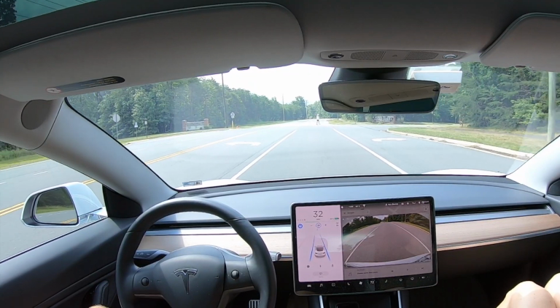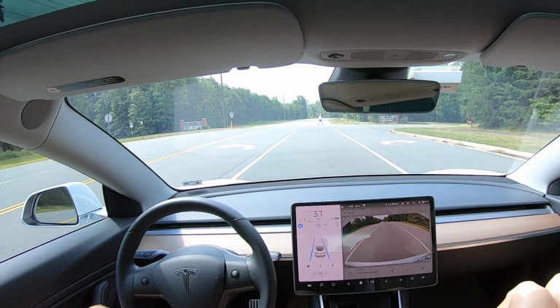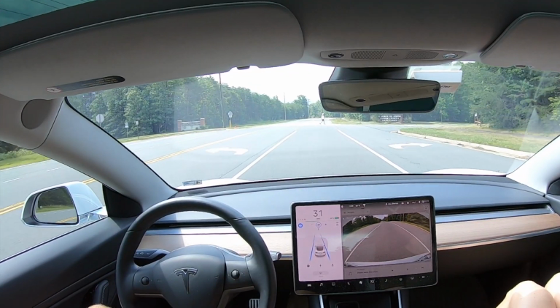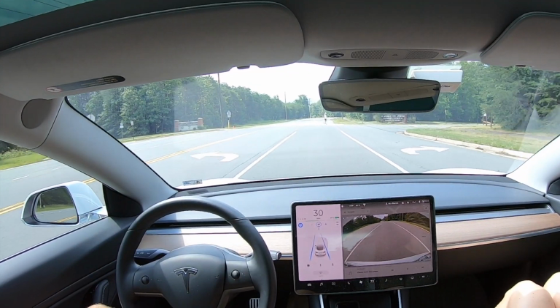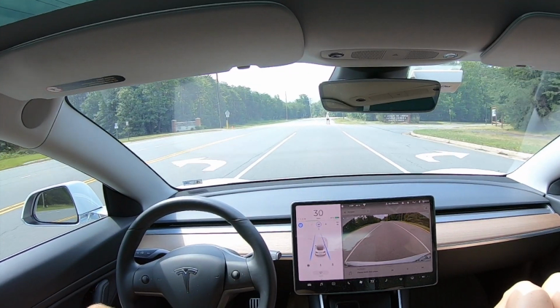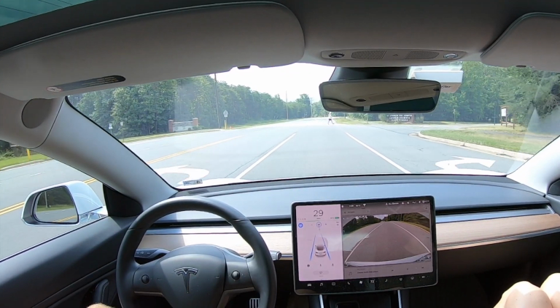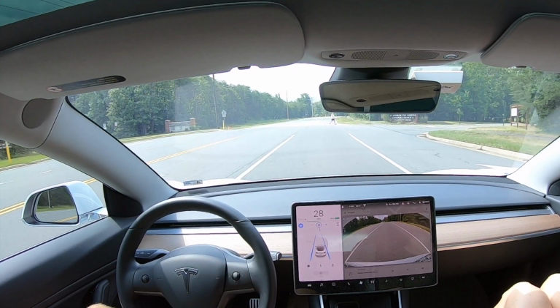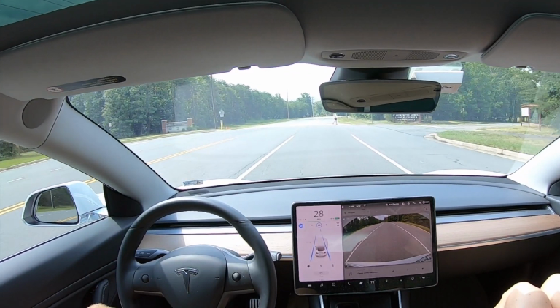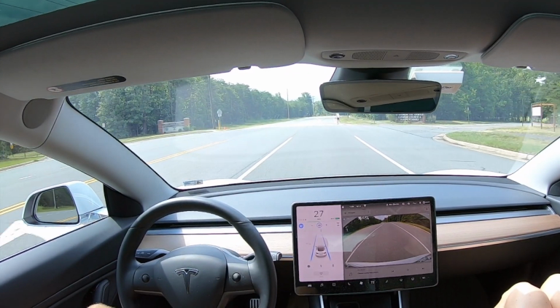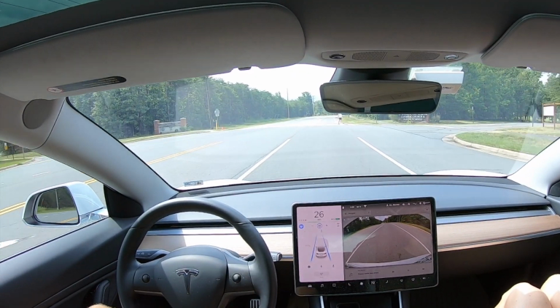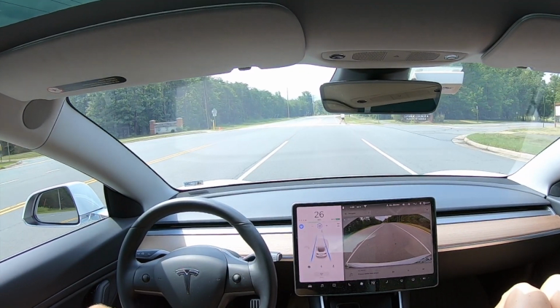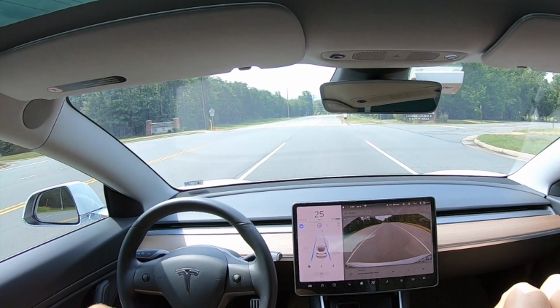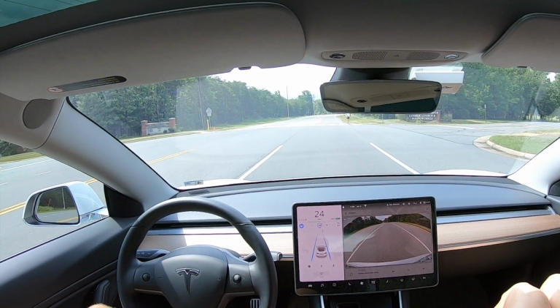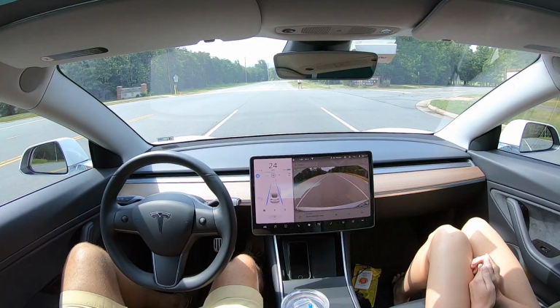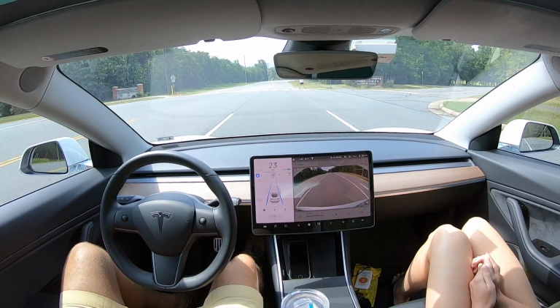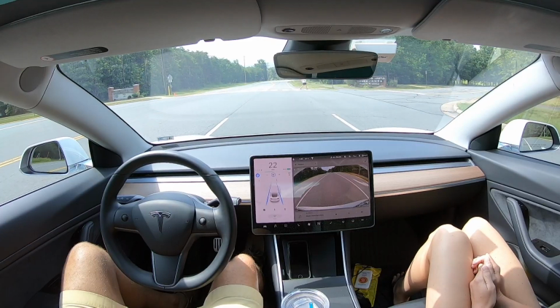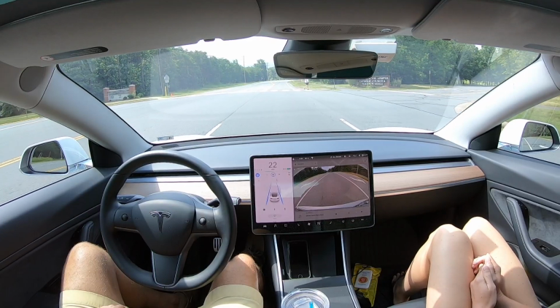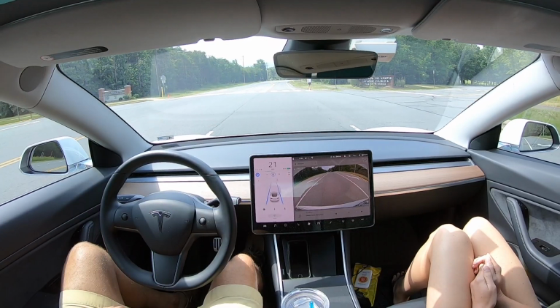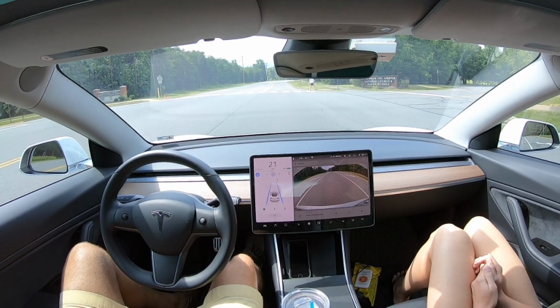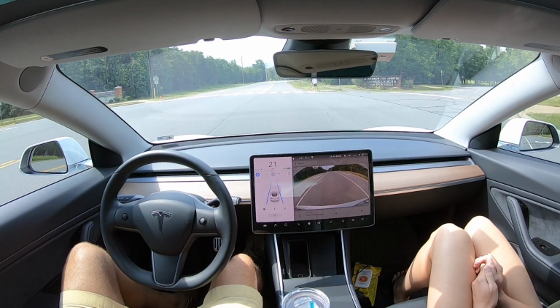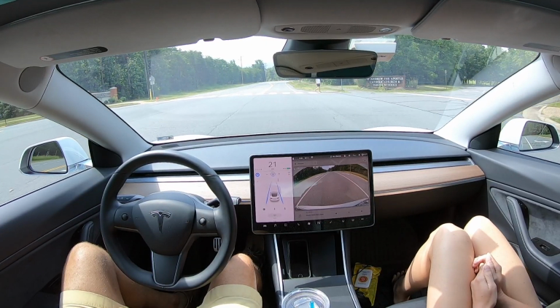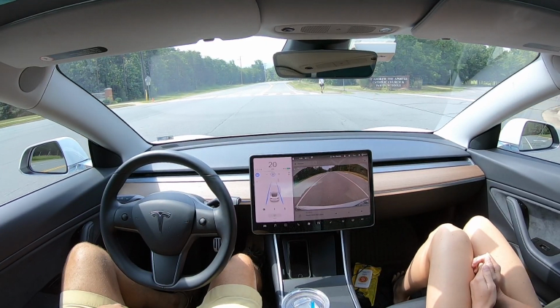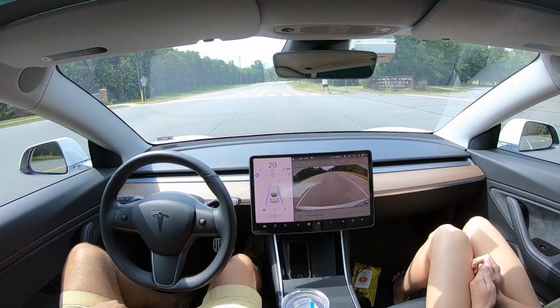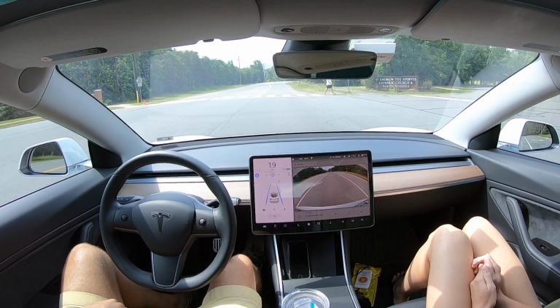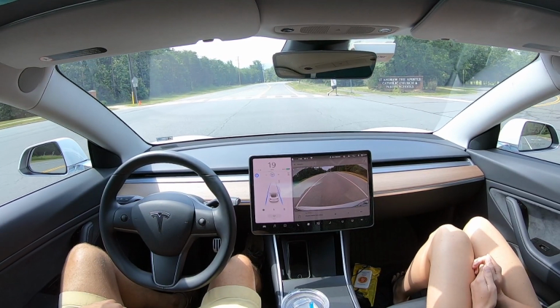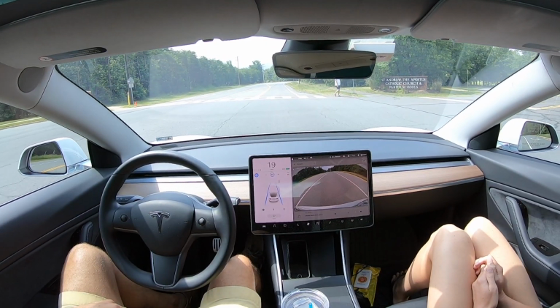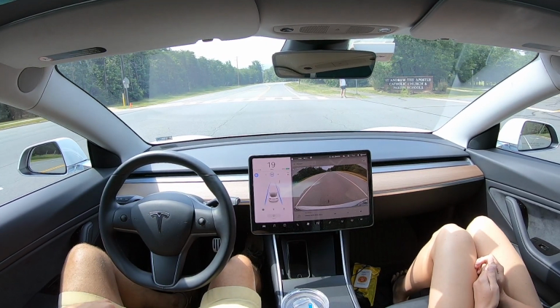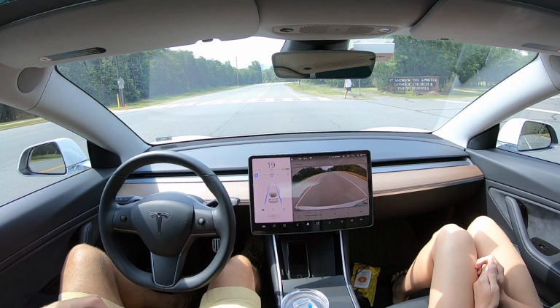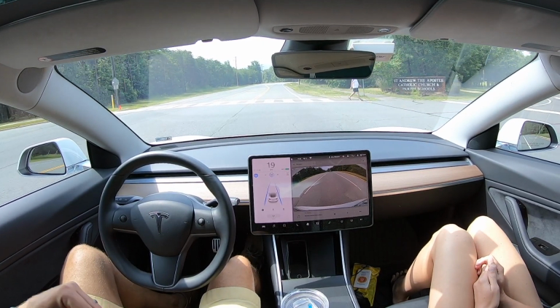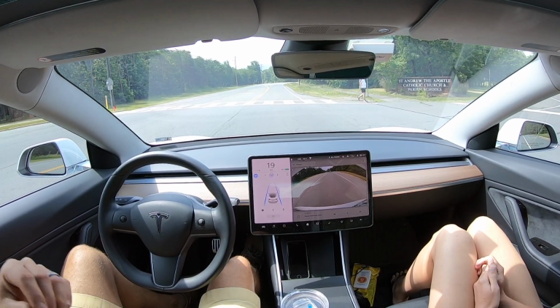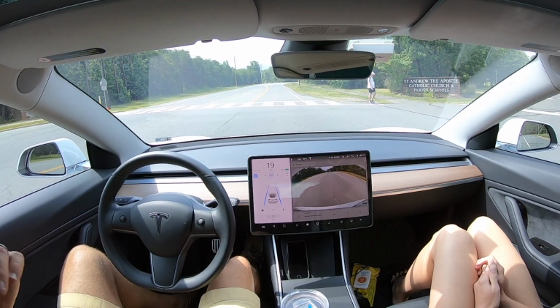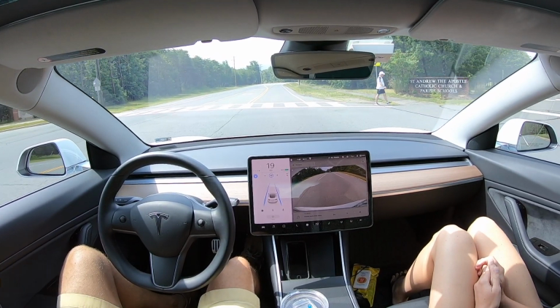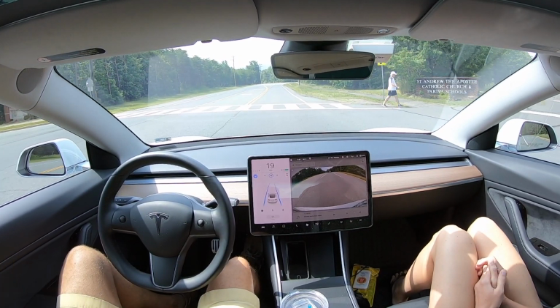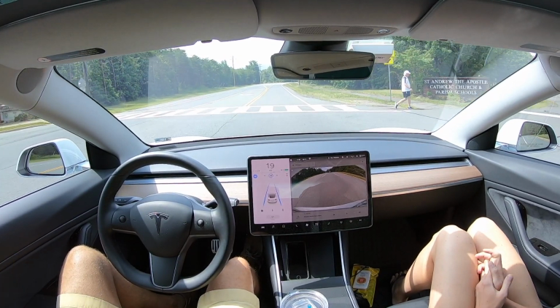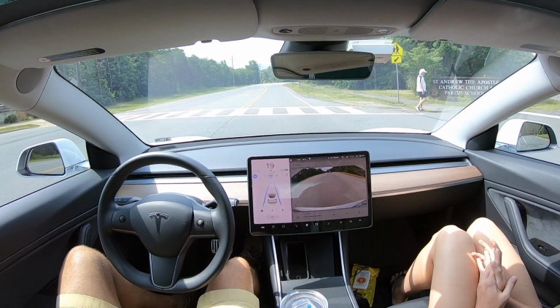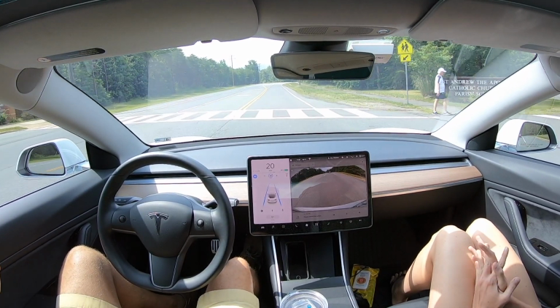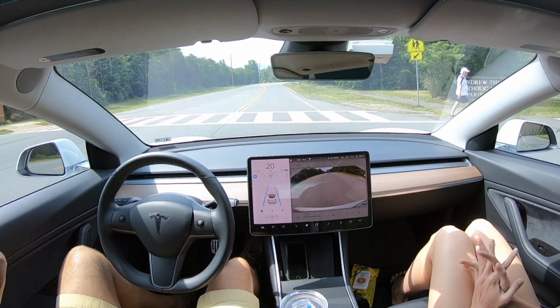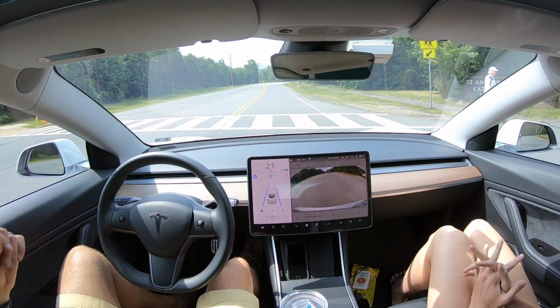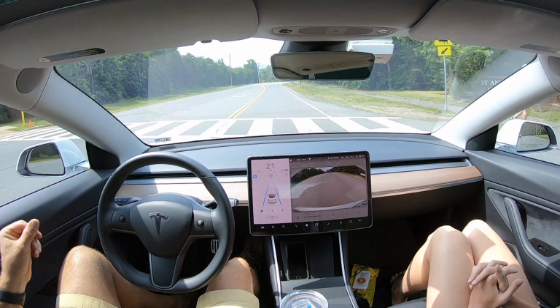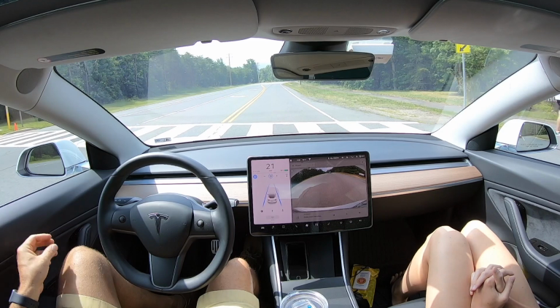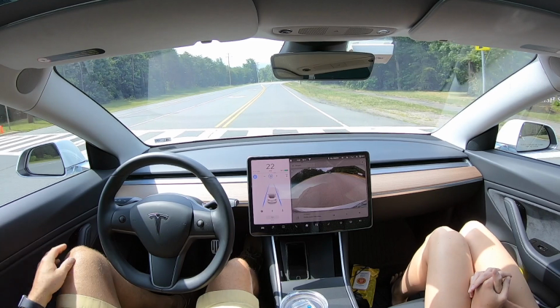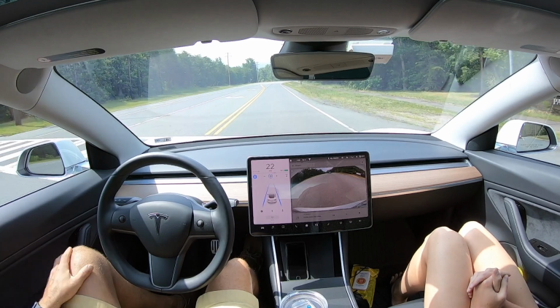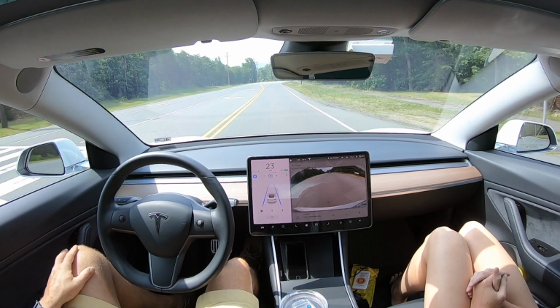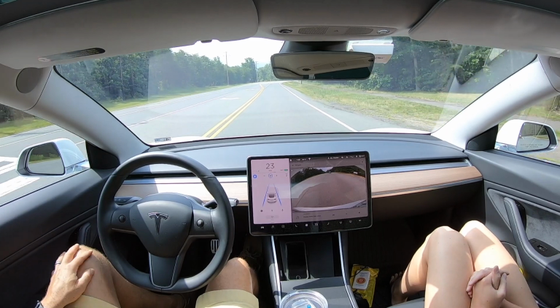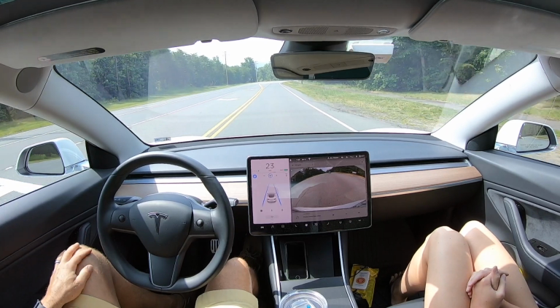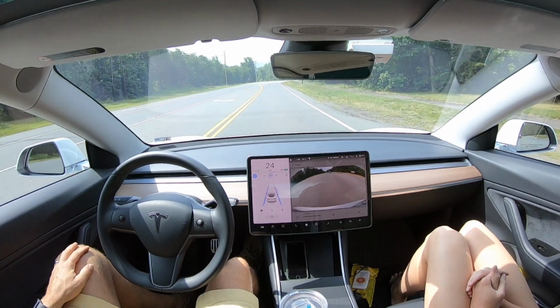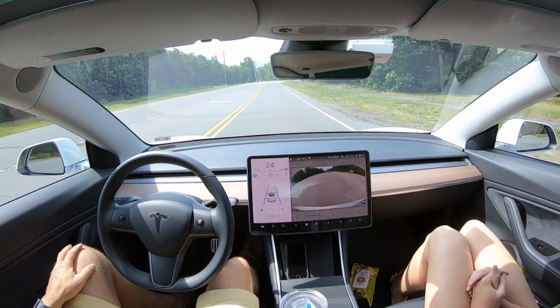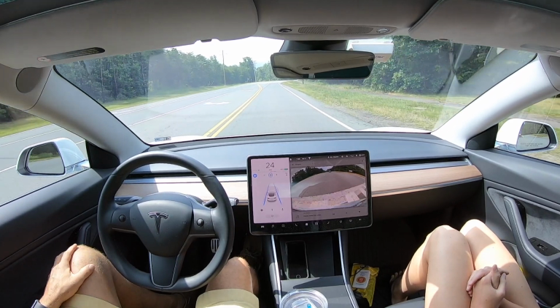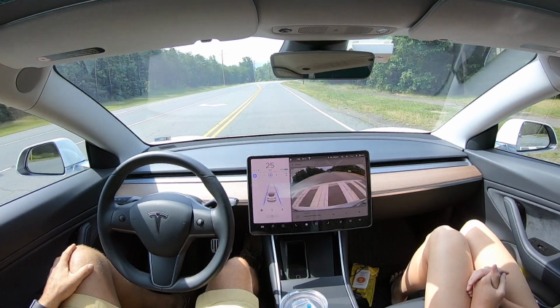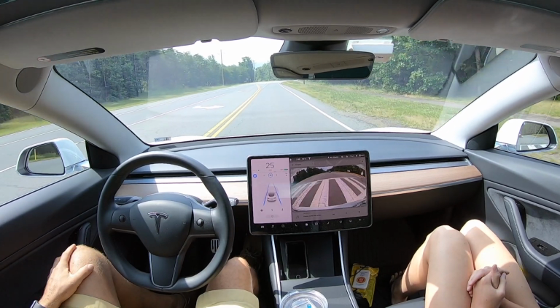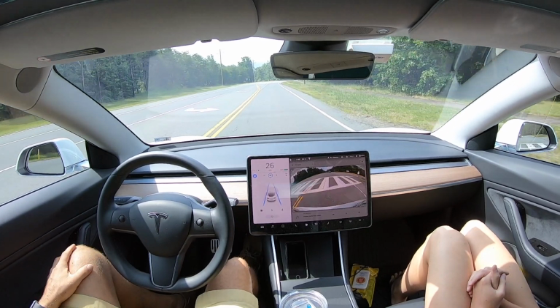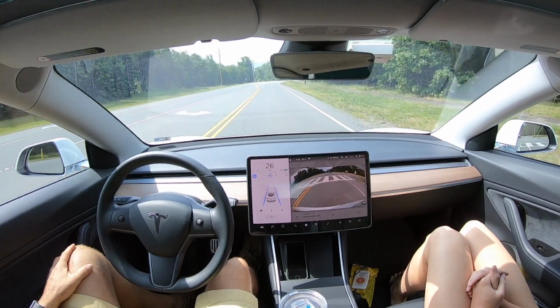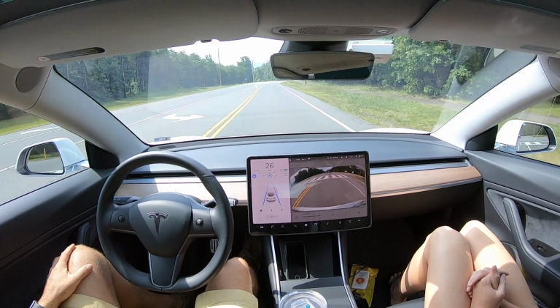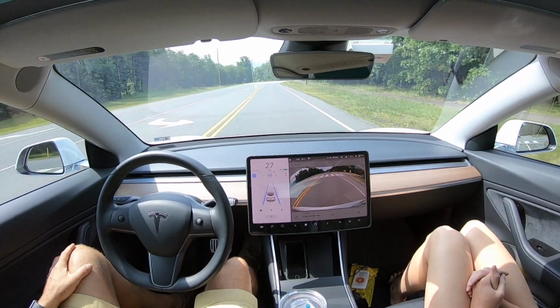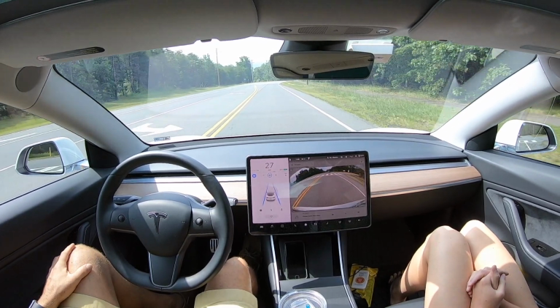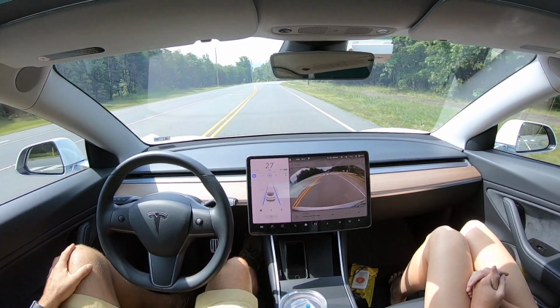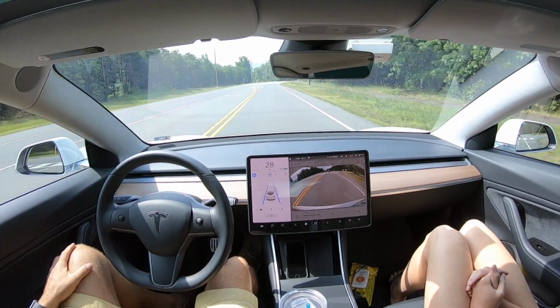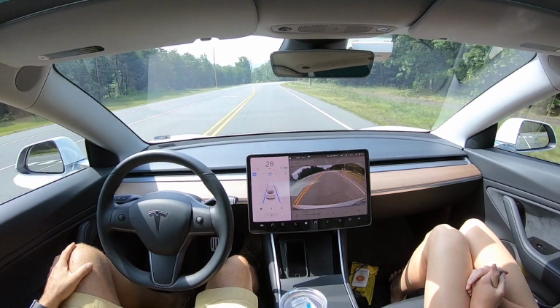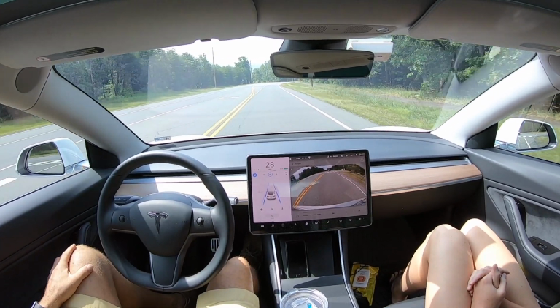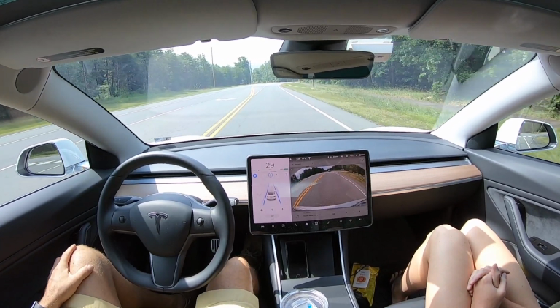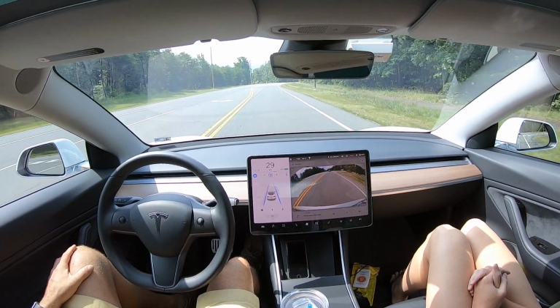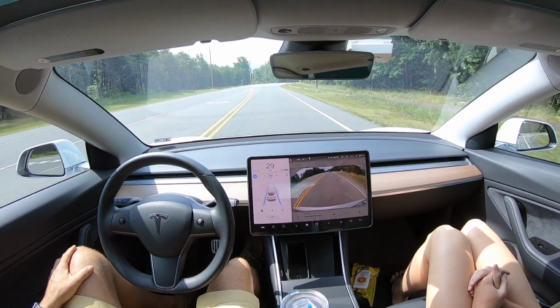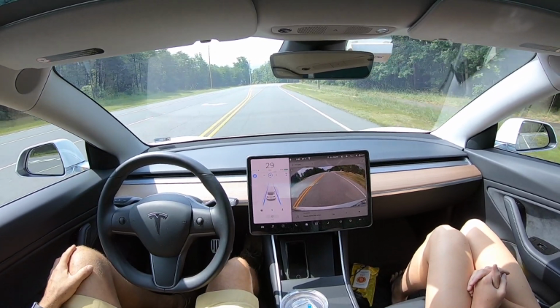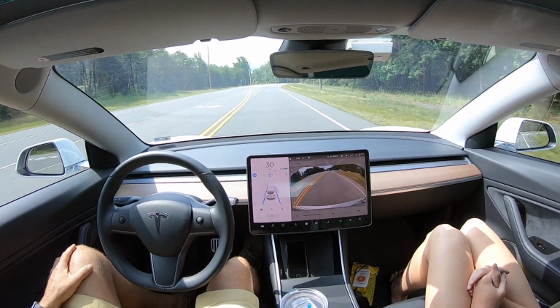Yes, yes, you see that? Yeah. Look at that. Excellent test.